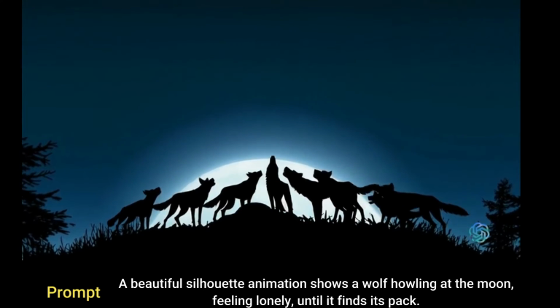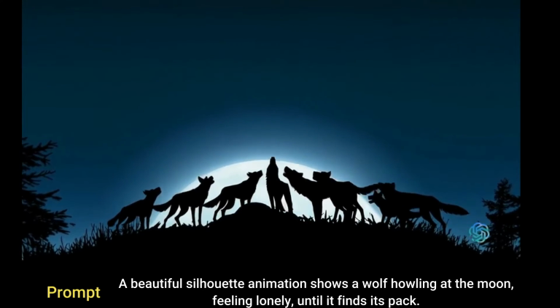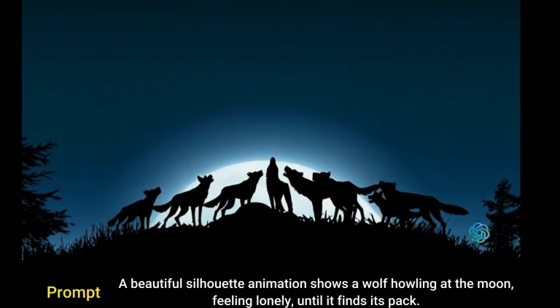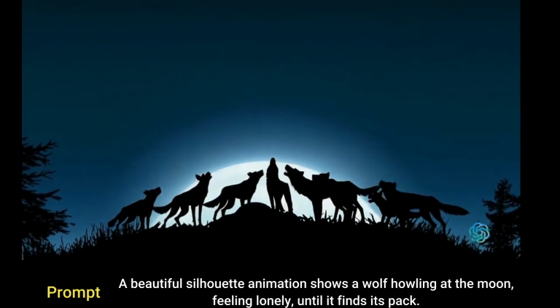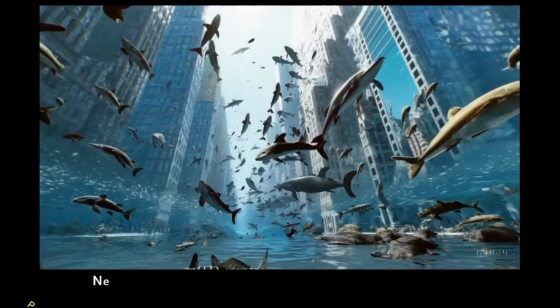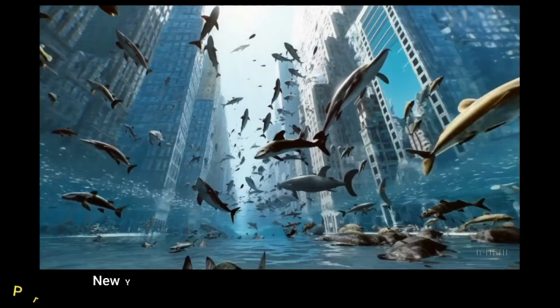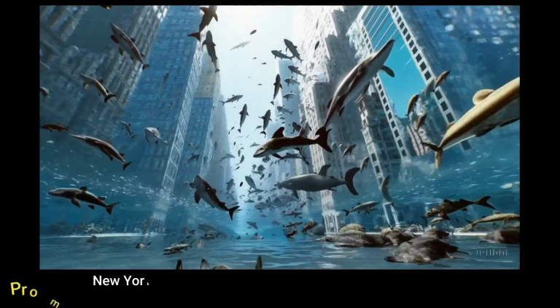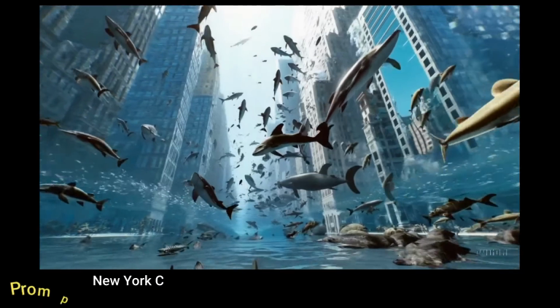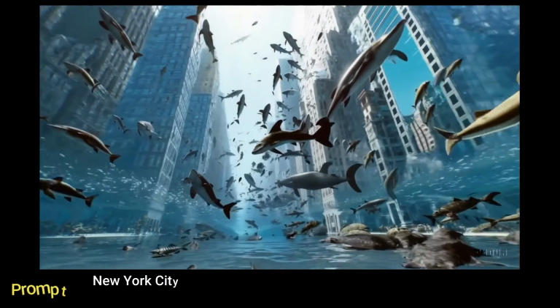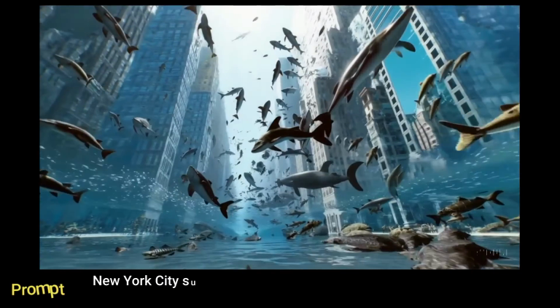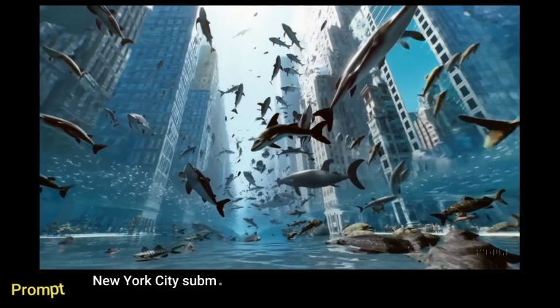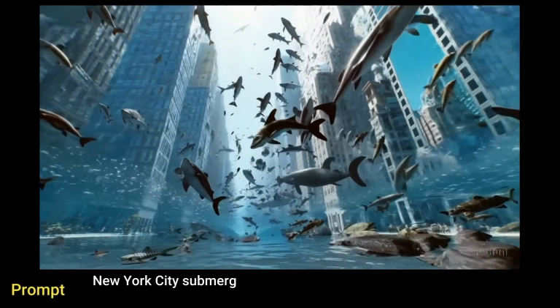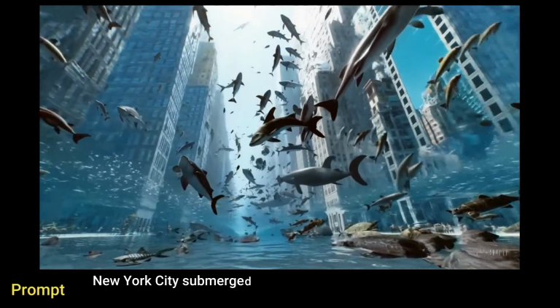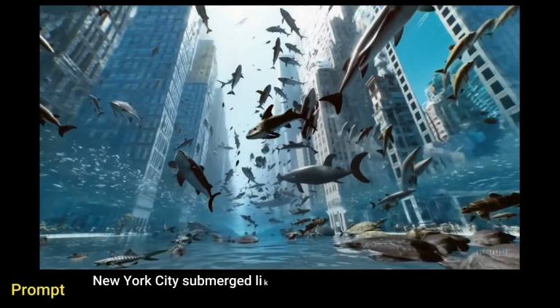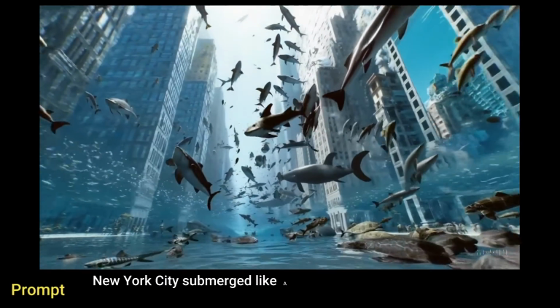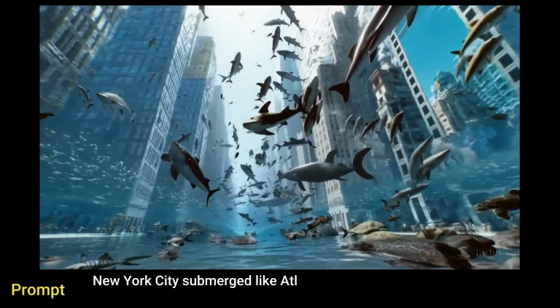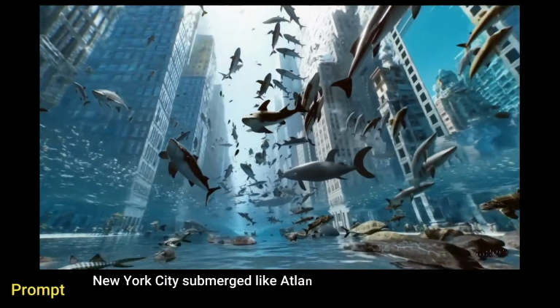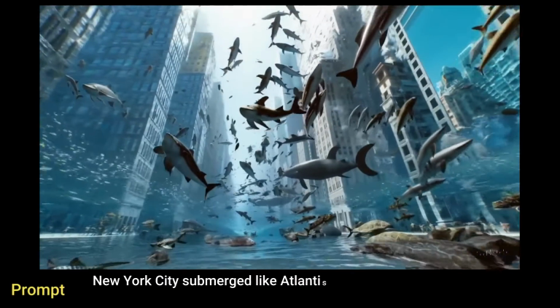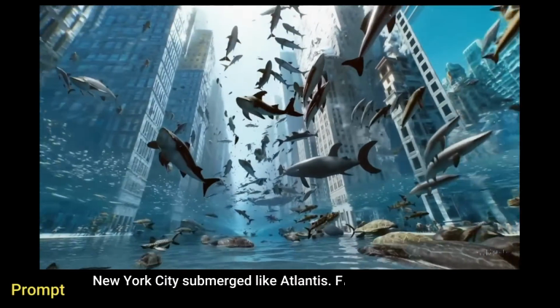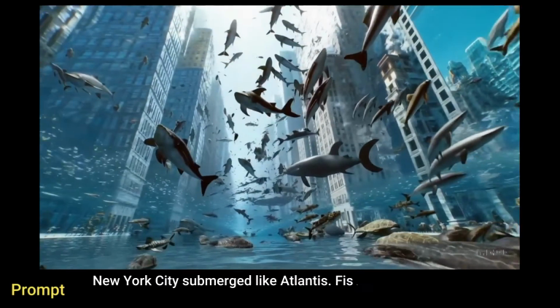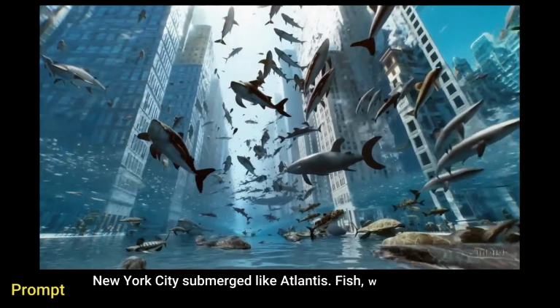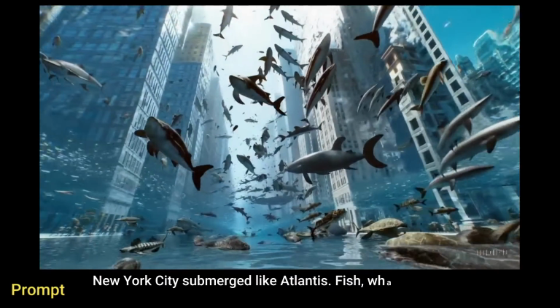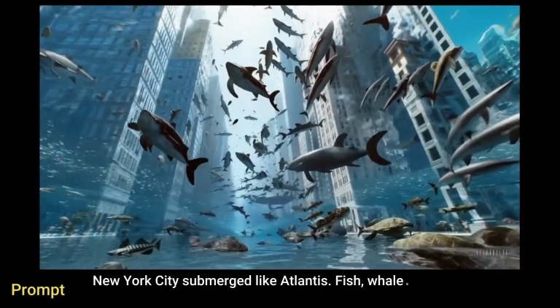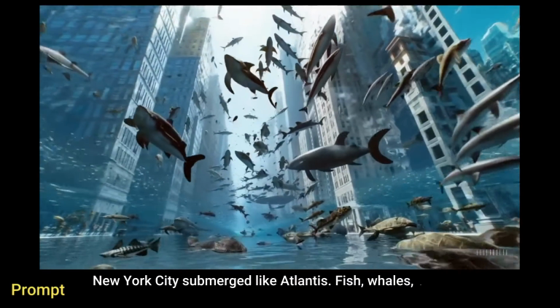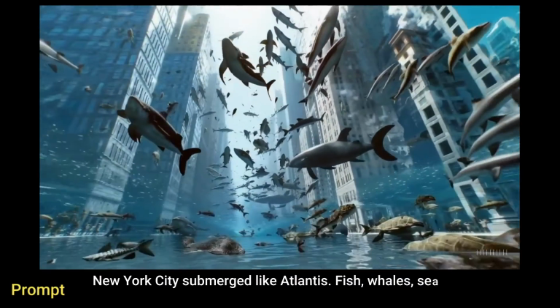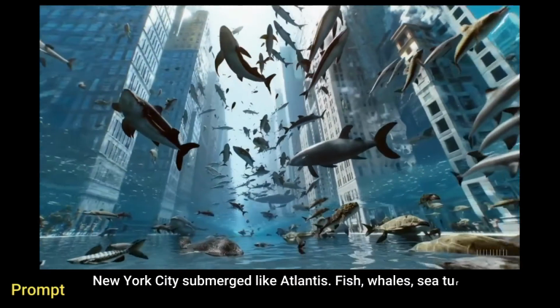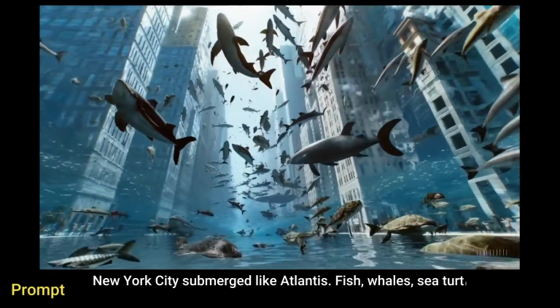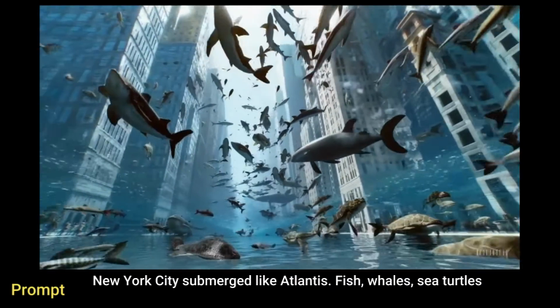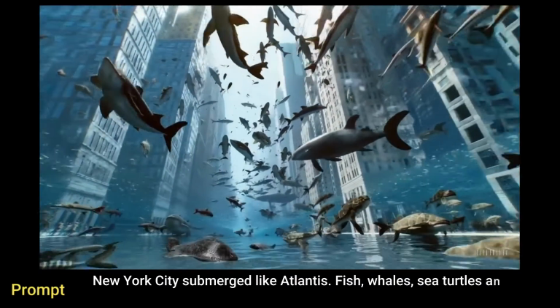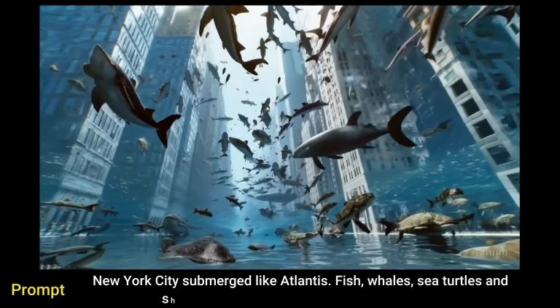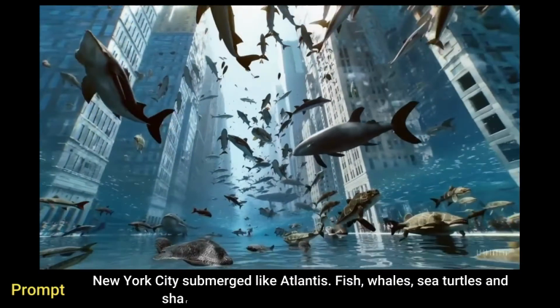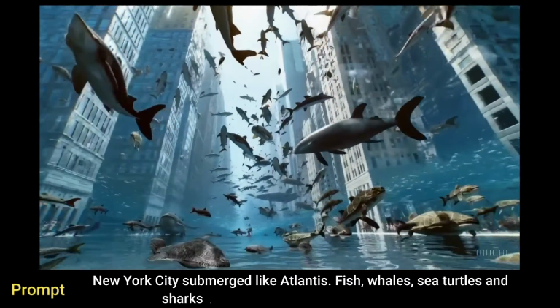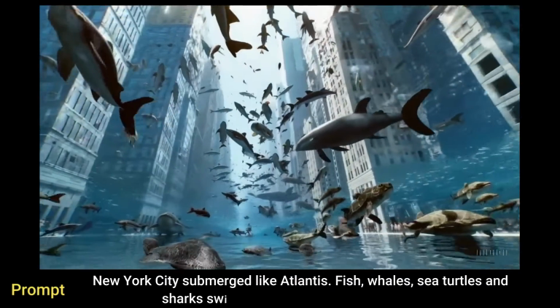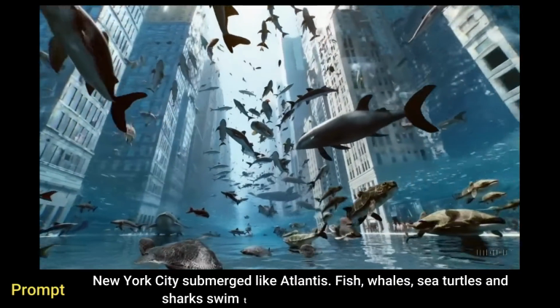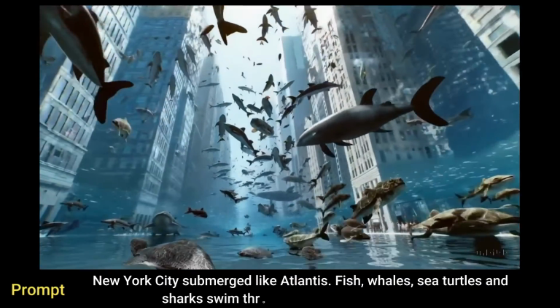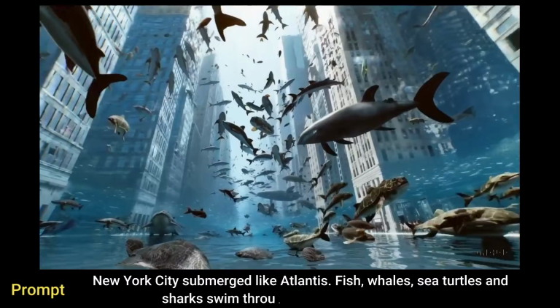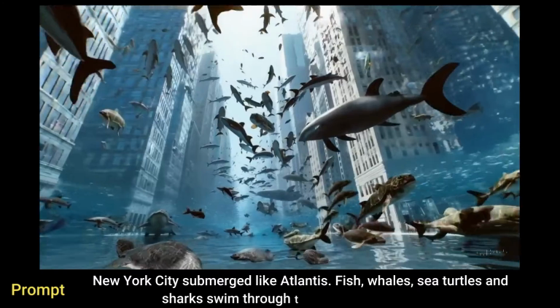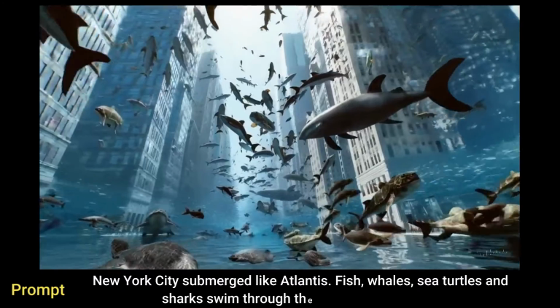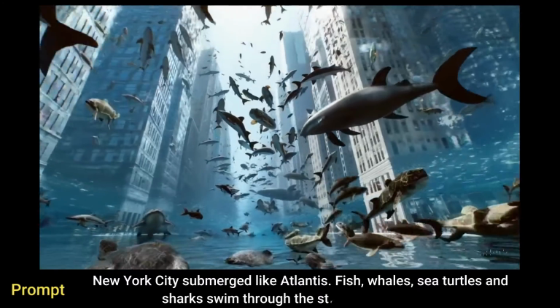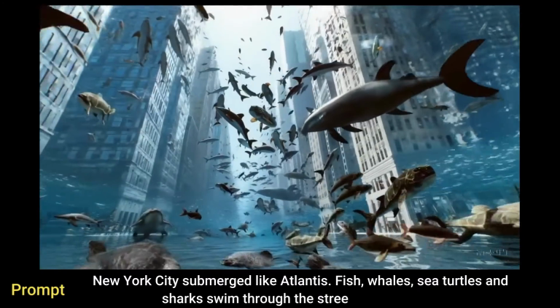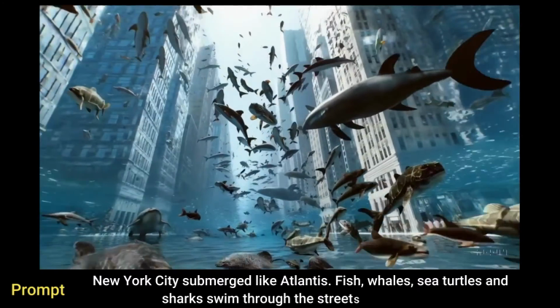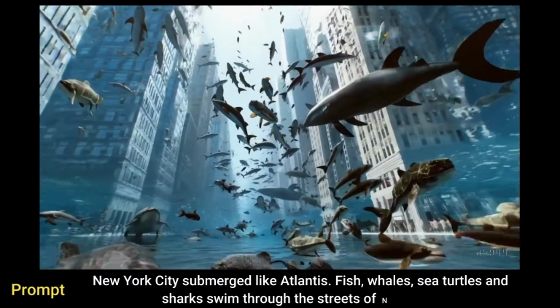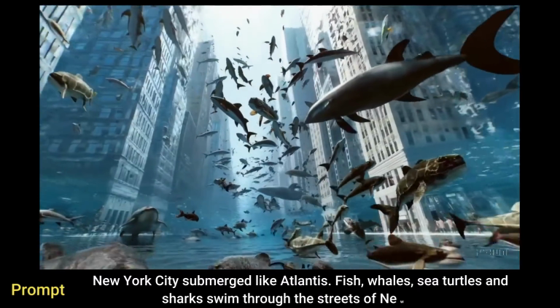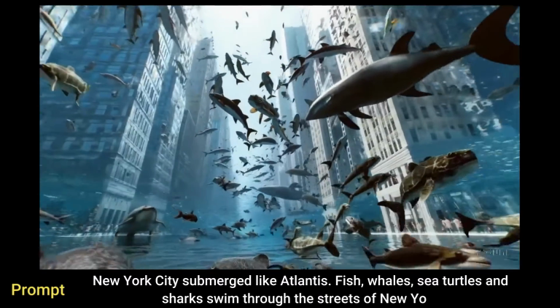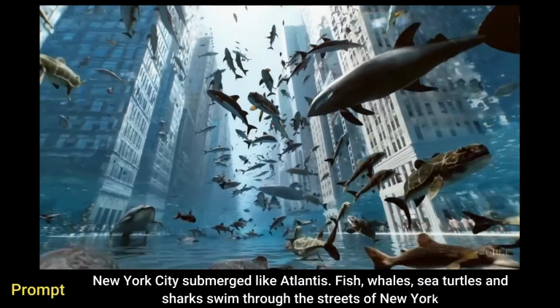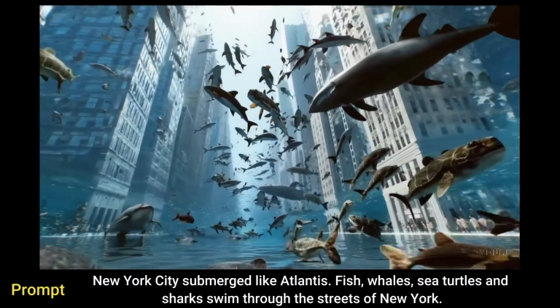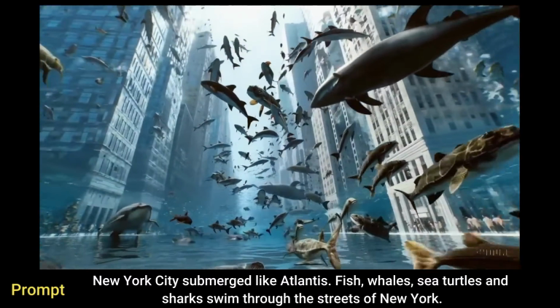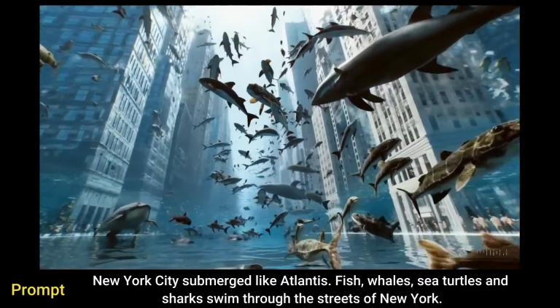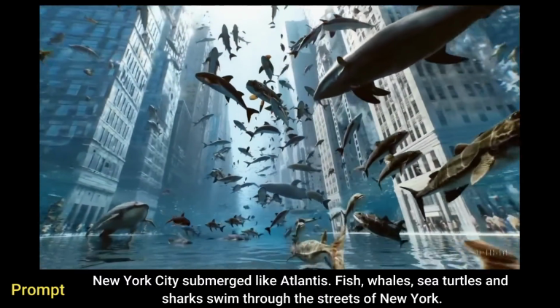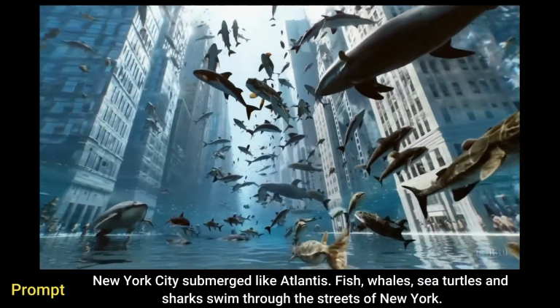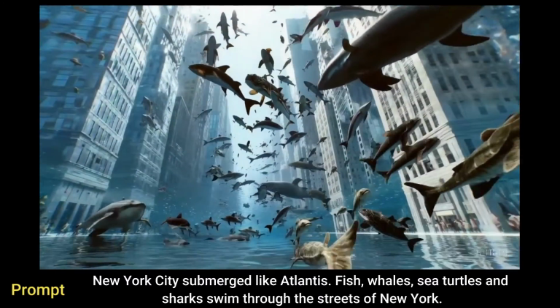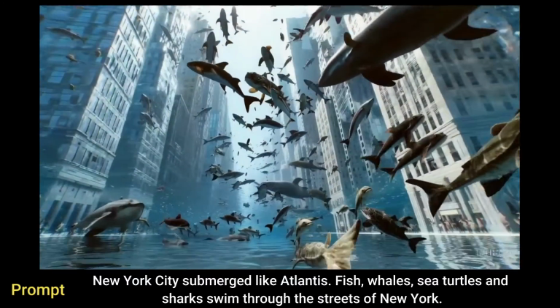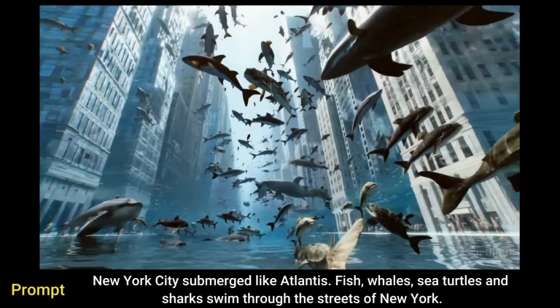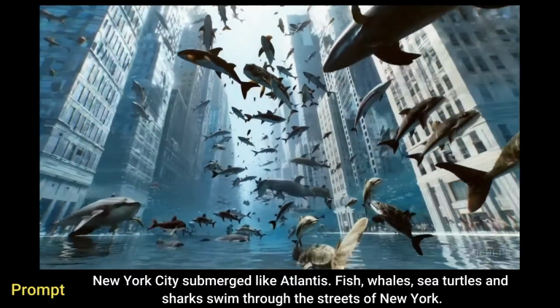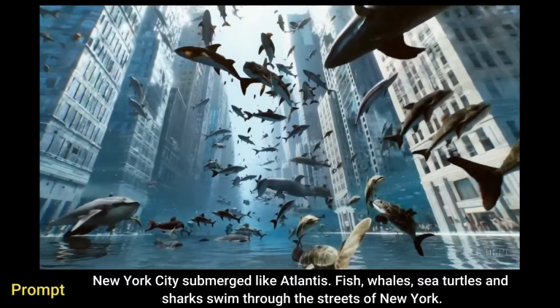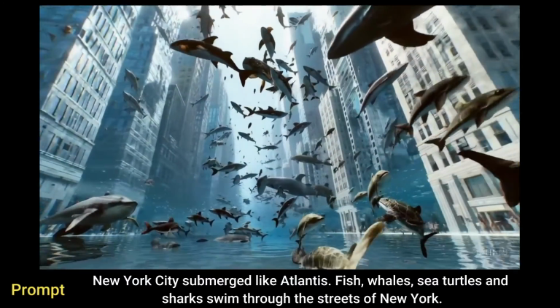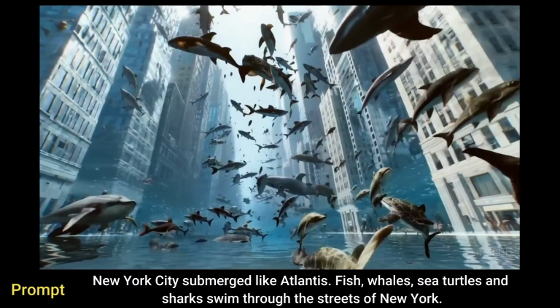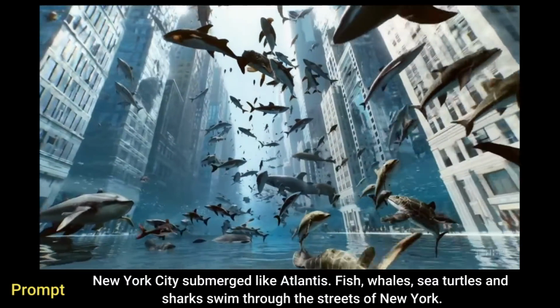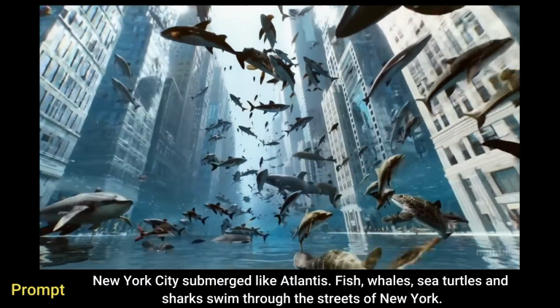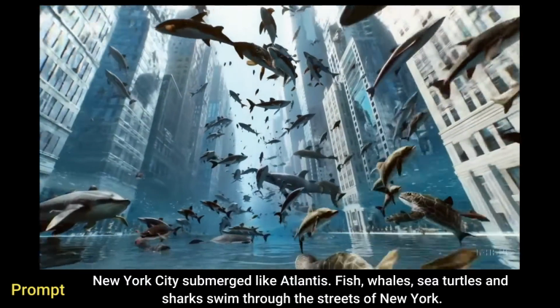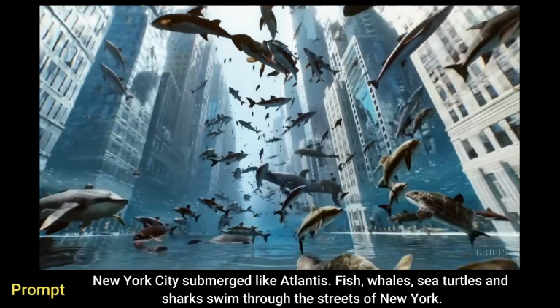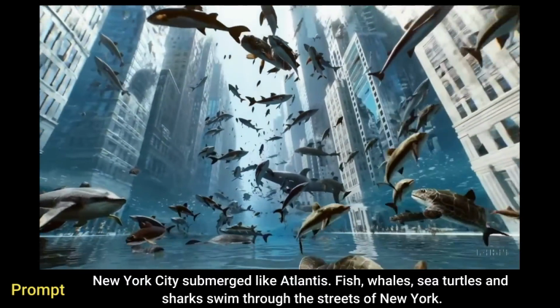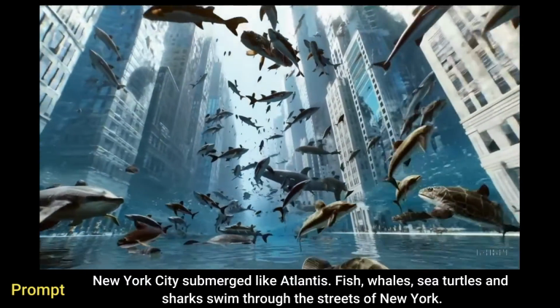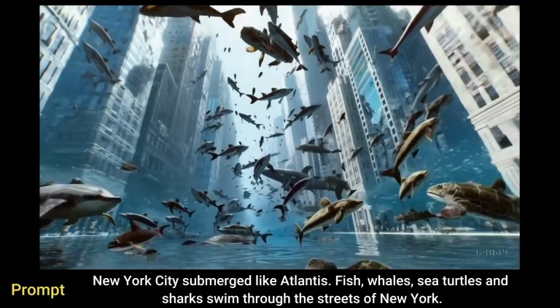New York City submerged like Atlantis. Fish, whales, sea turtles and sharks swim through the streets of New York.